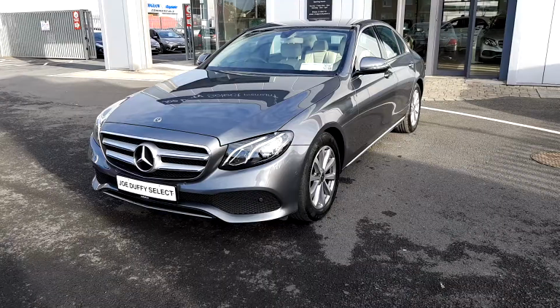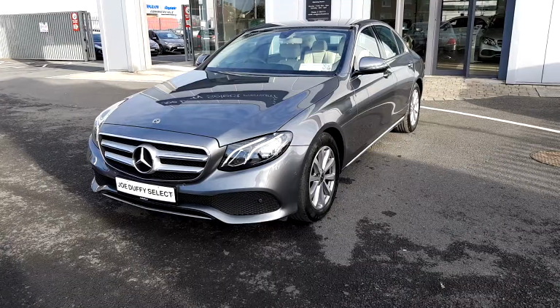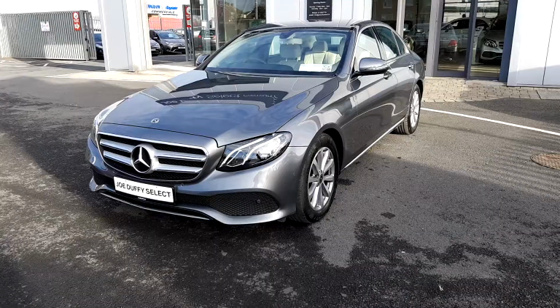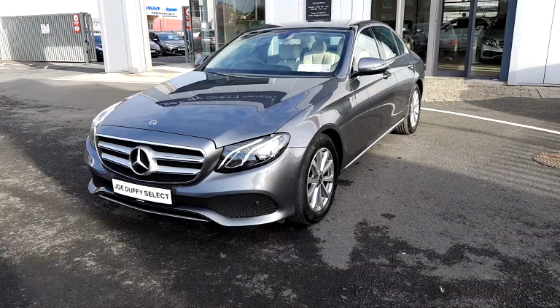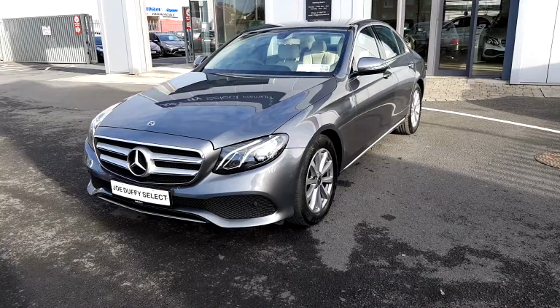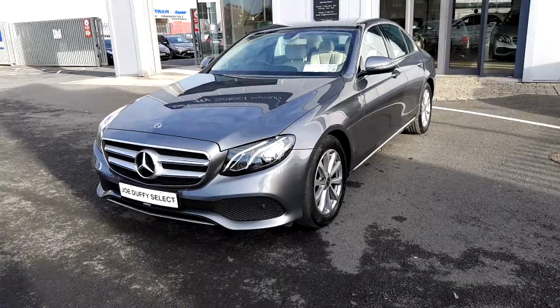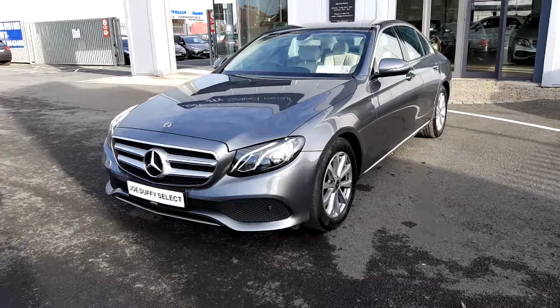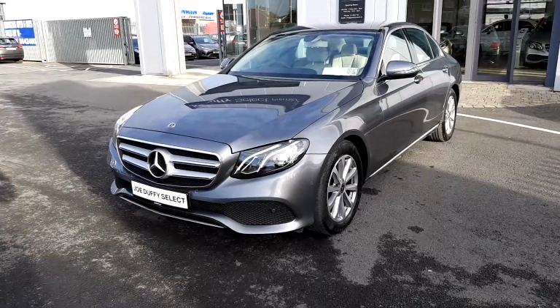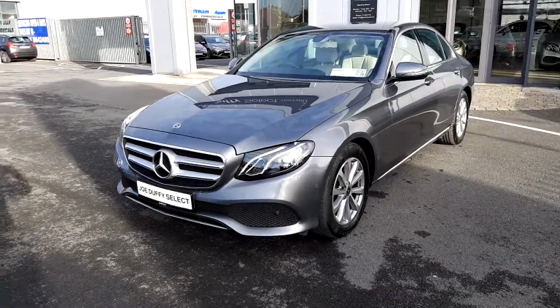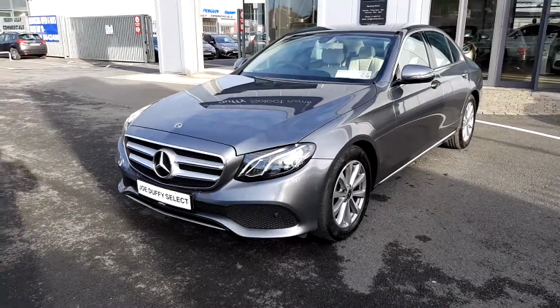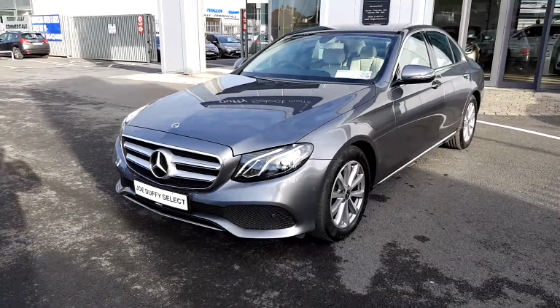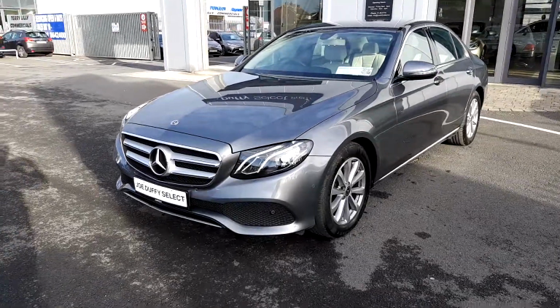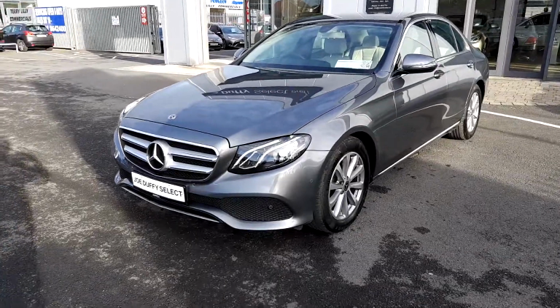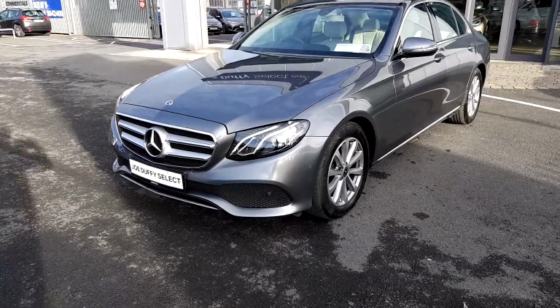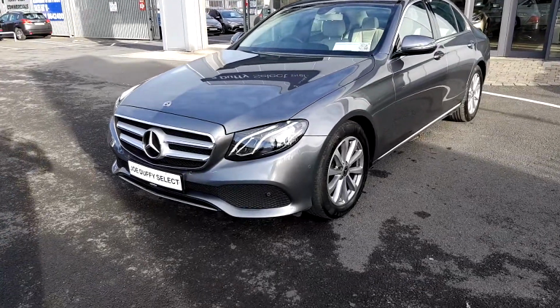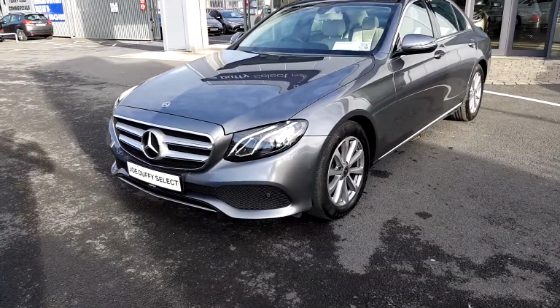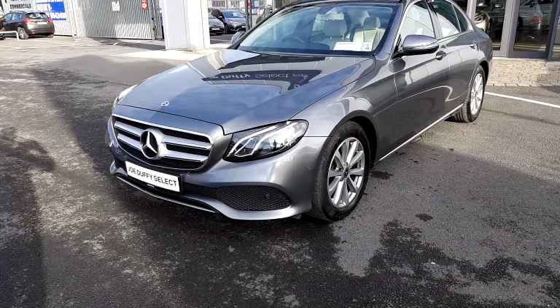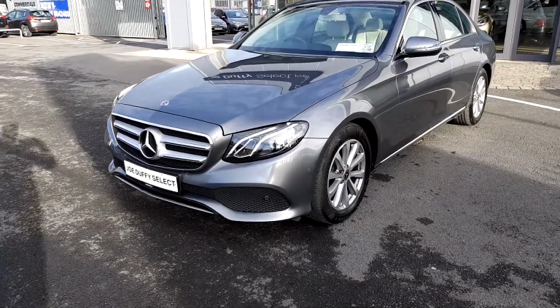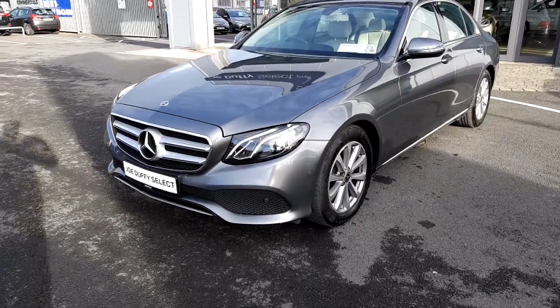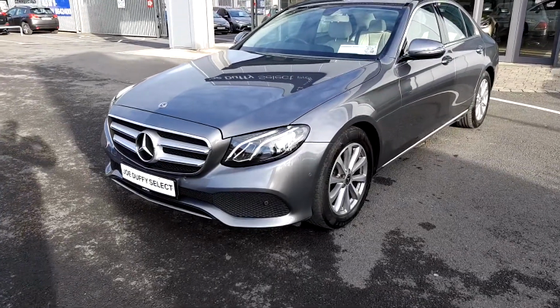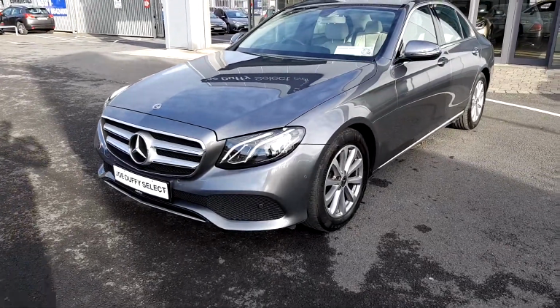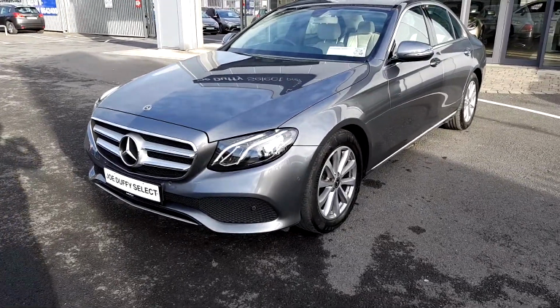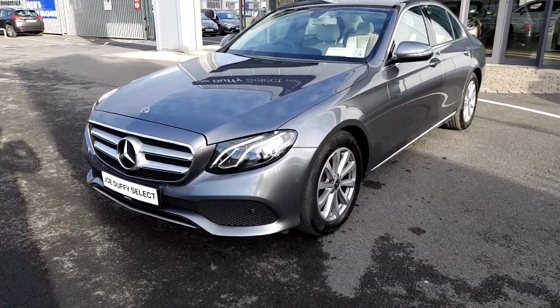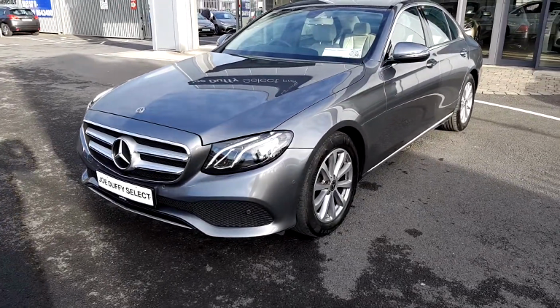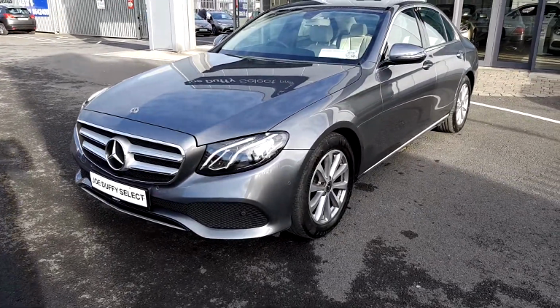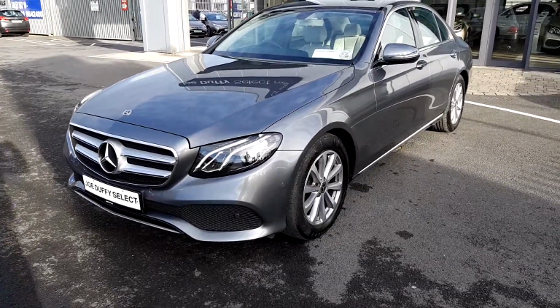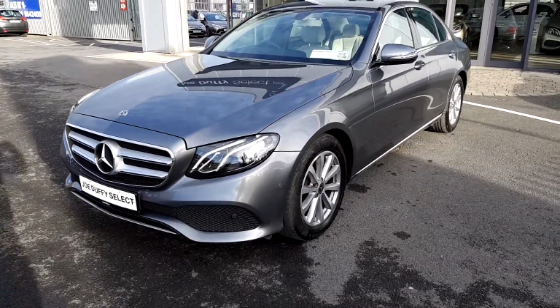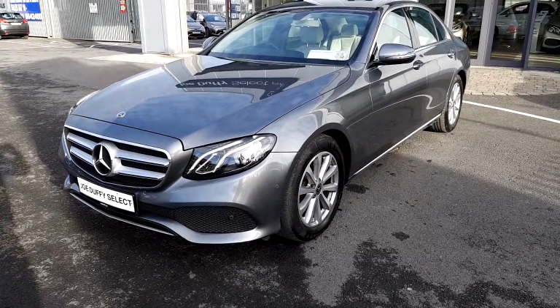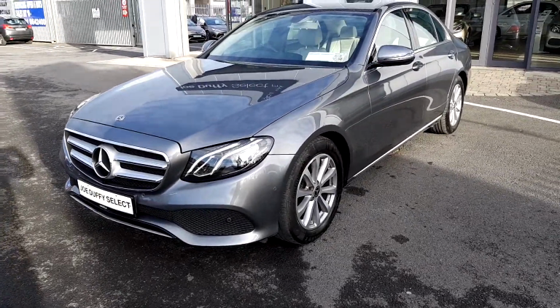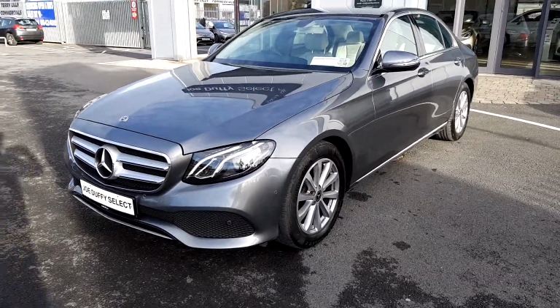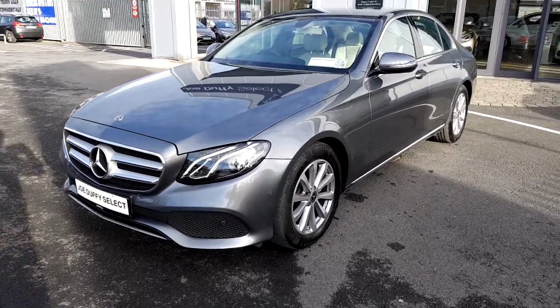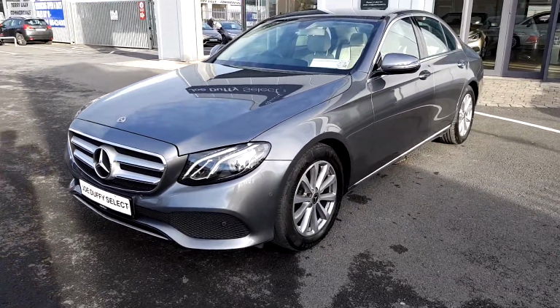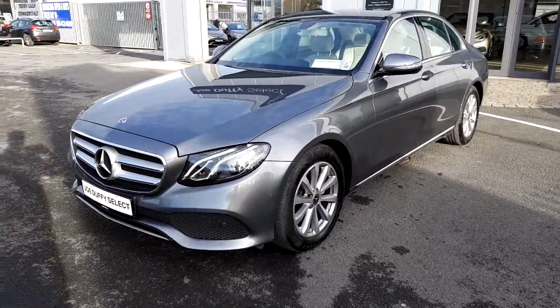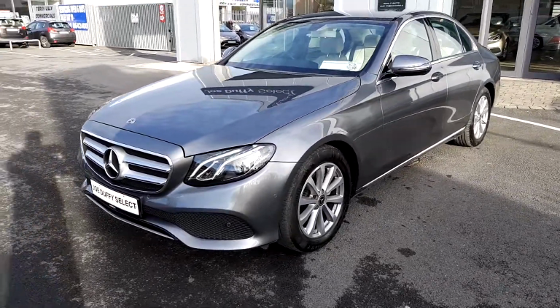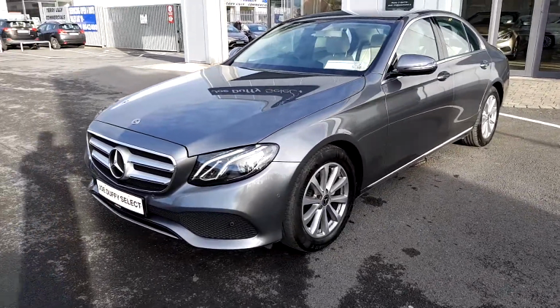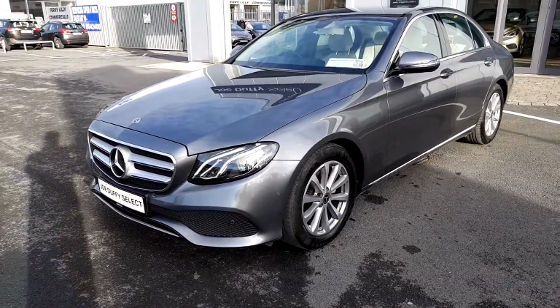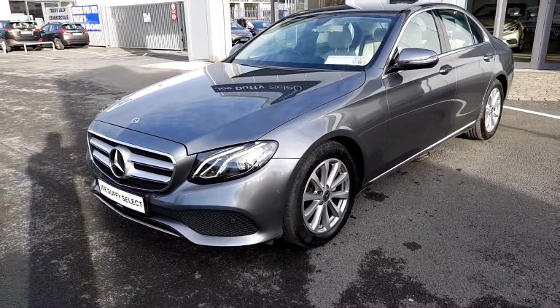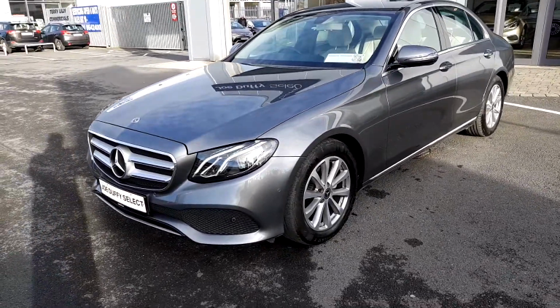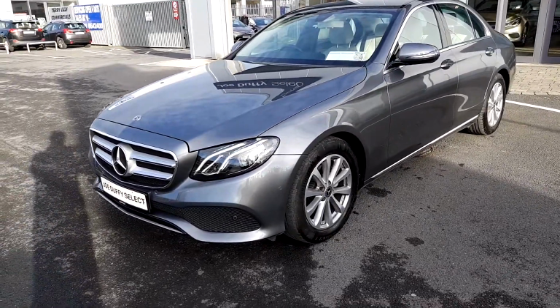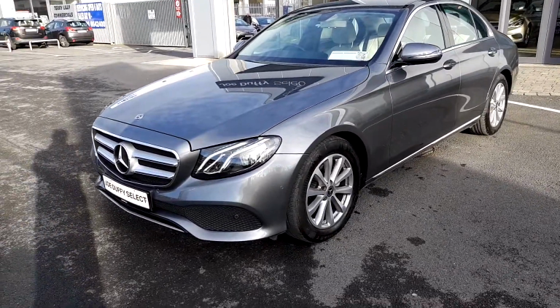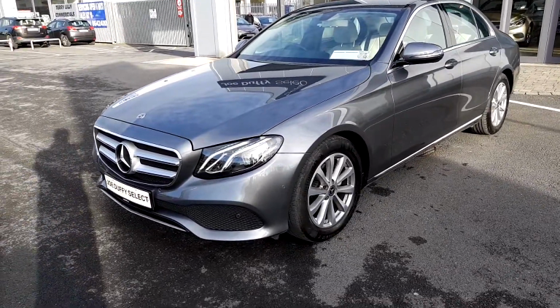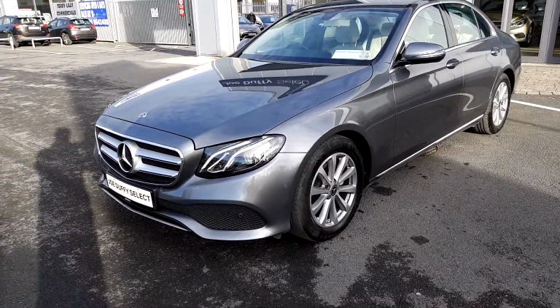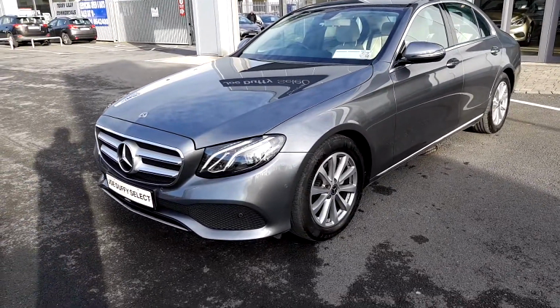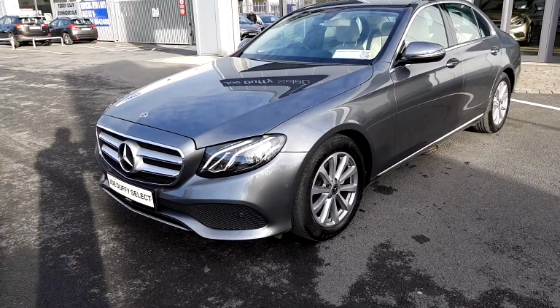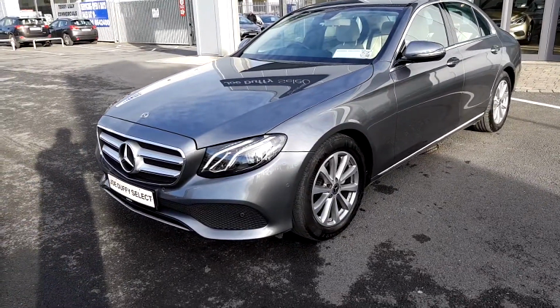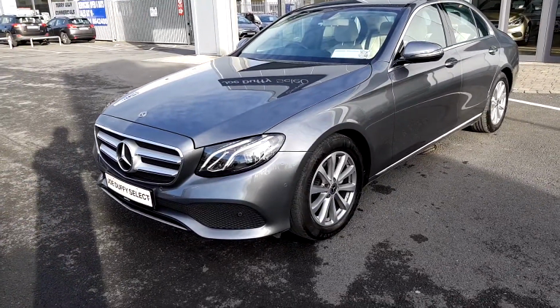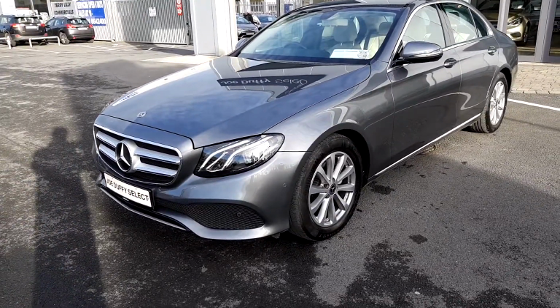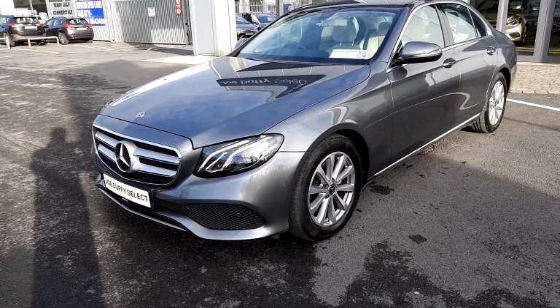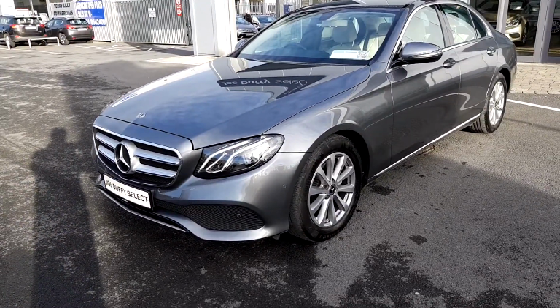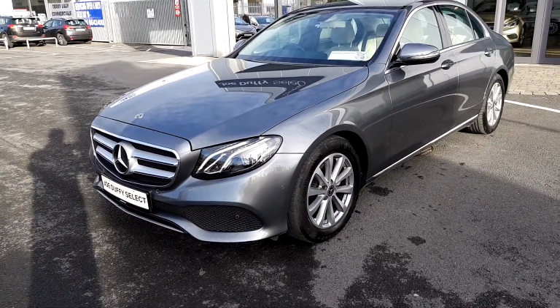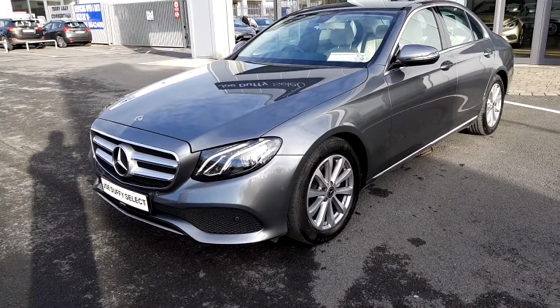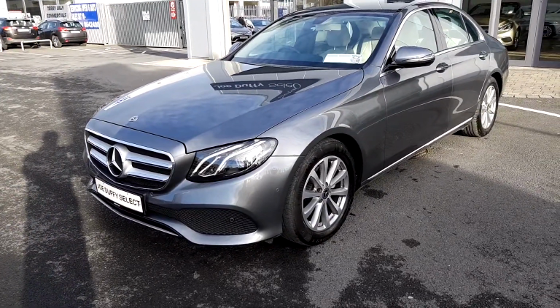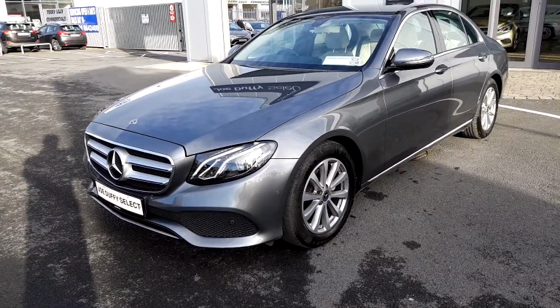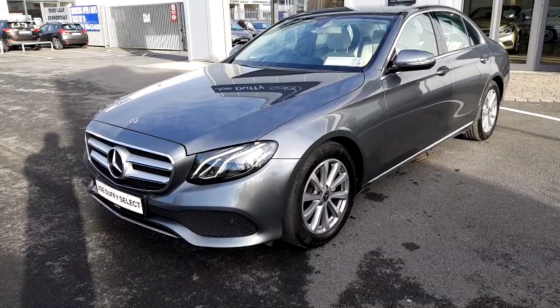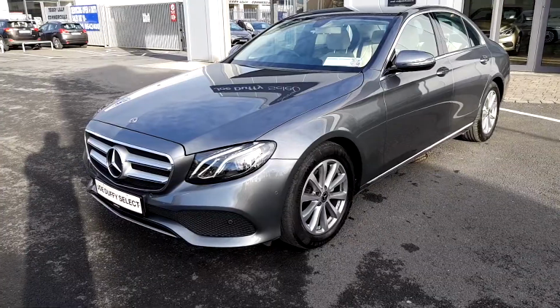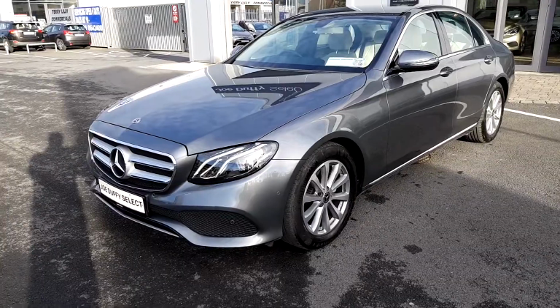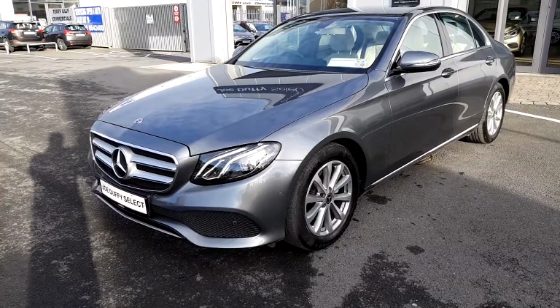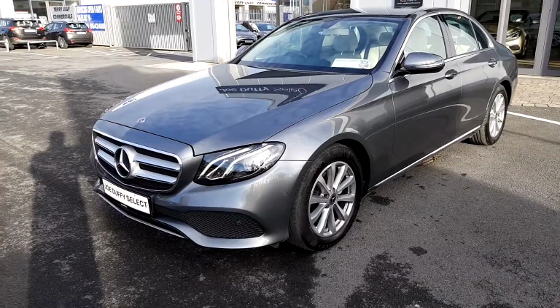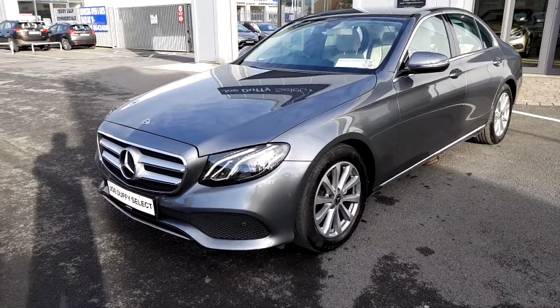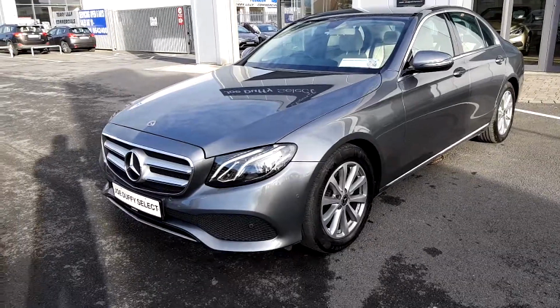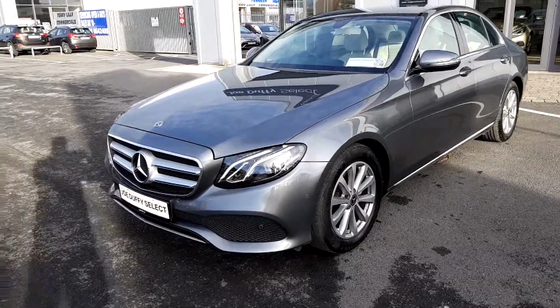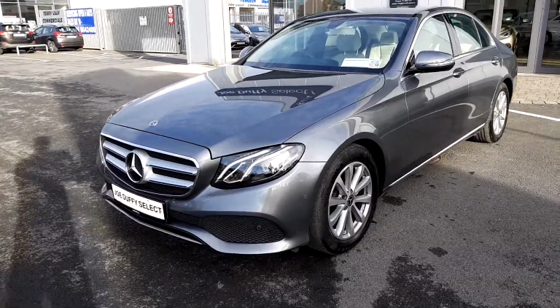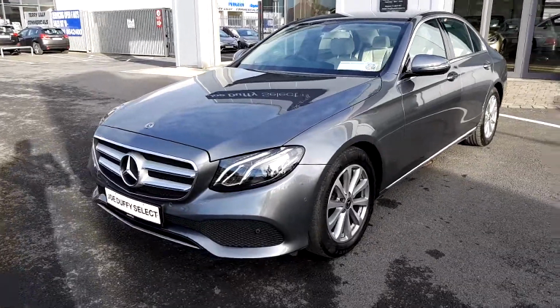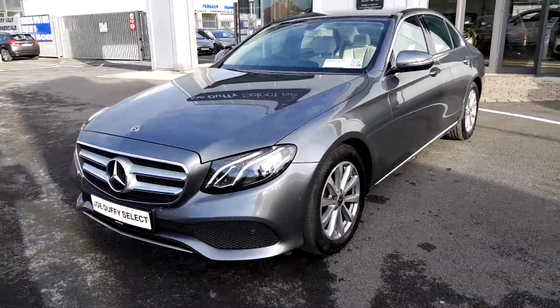This is Joe Lovey Select. Today I'm looking at a Mercedes-Benz E-Class 220D Avant-garde.